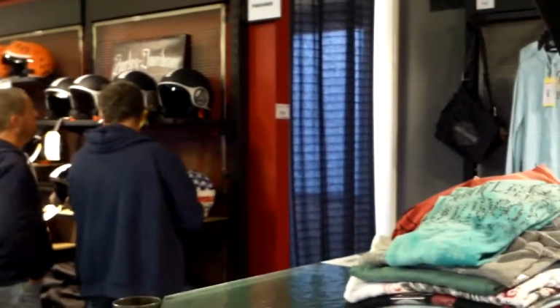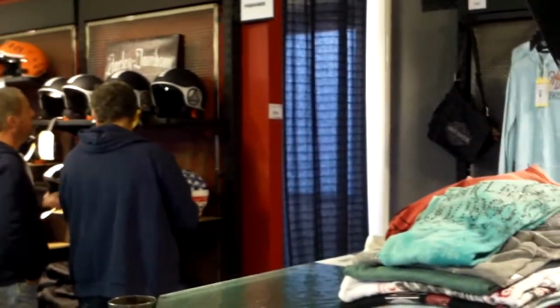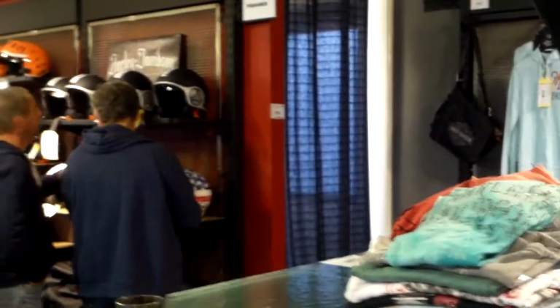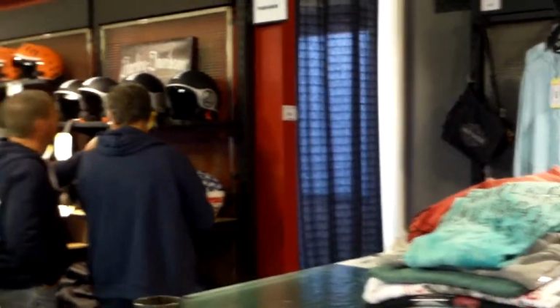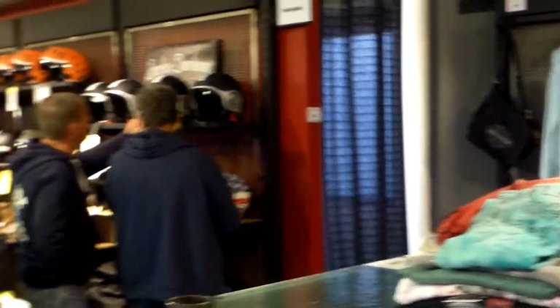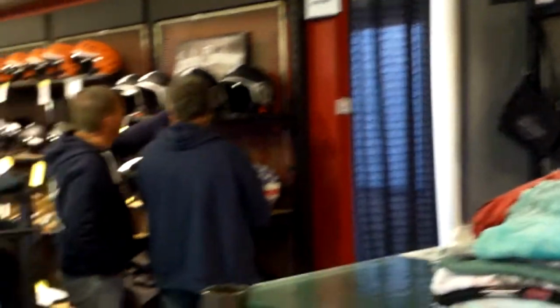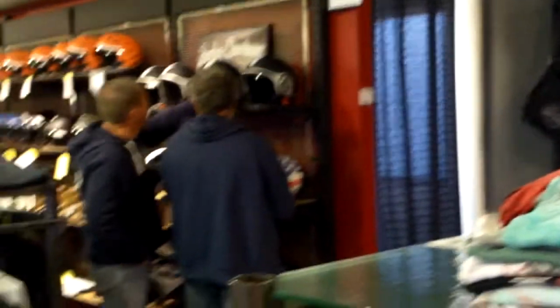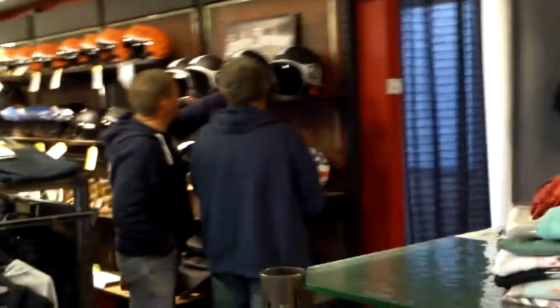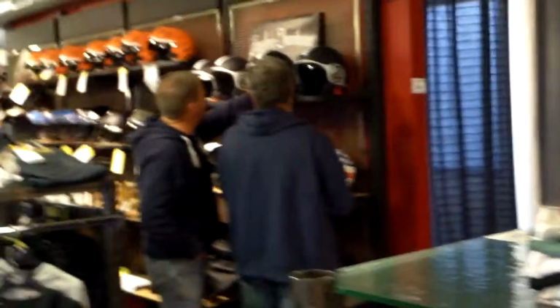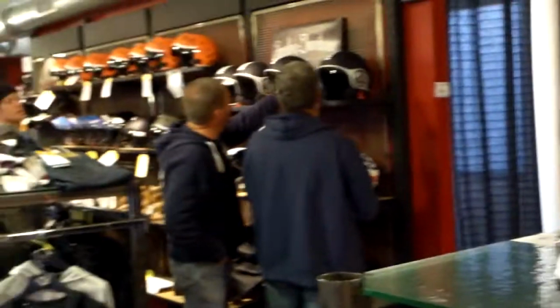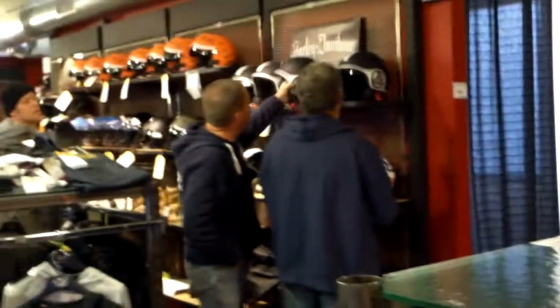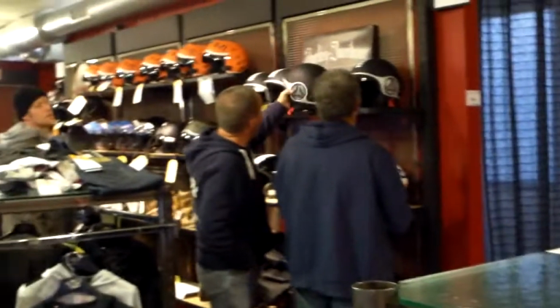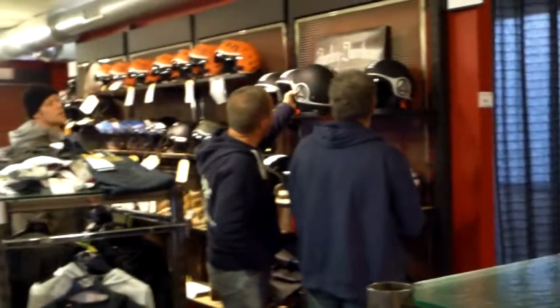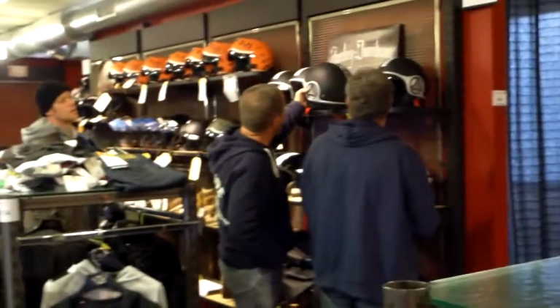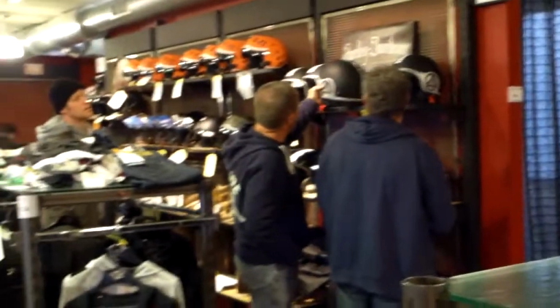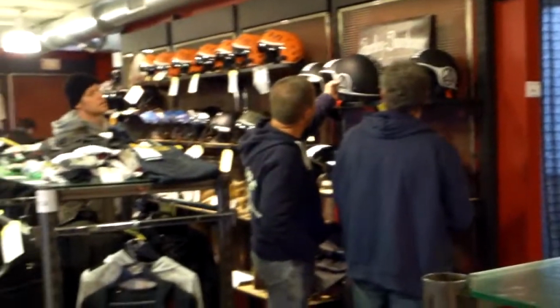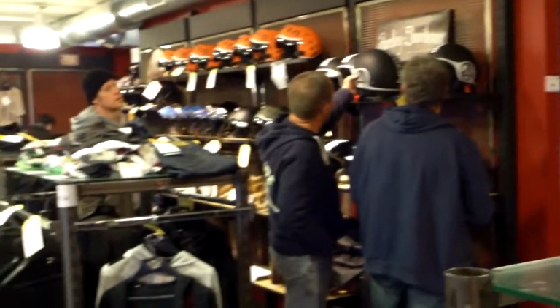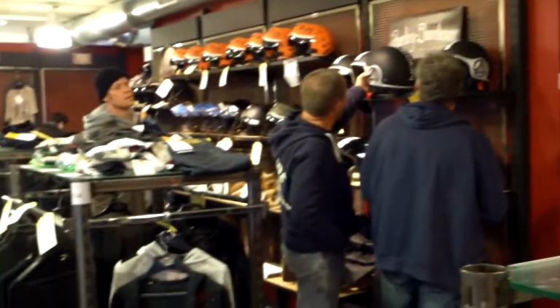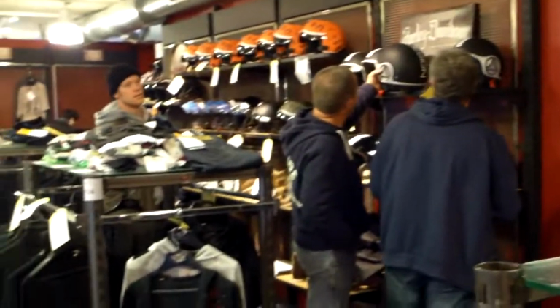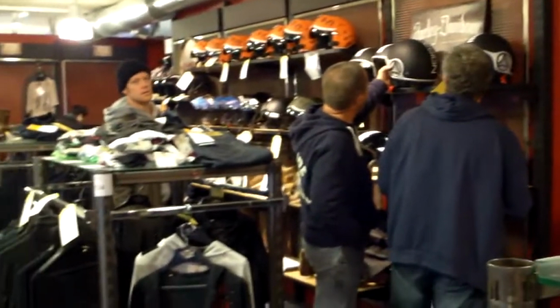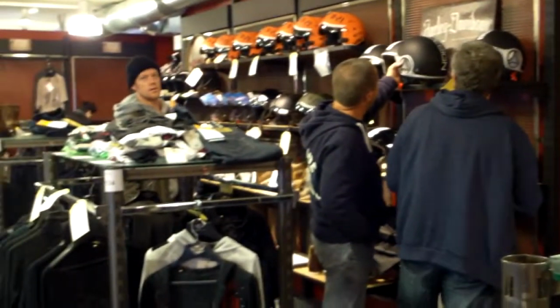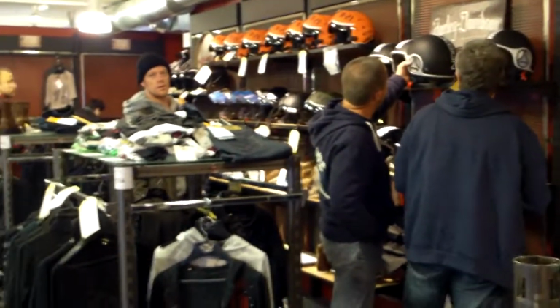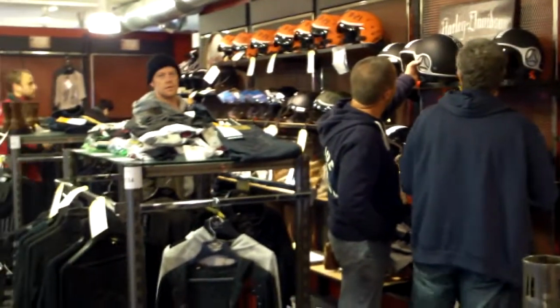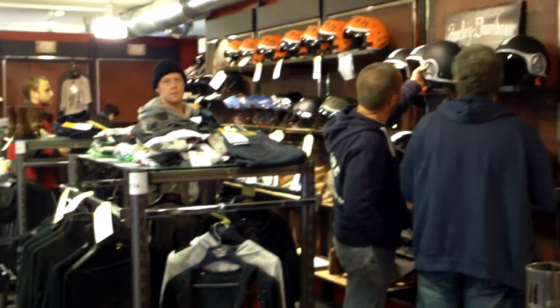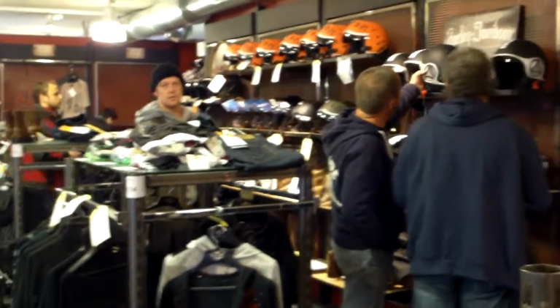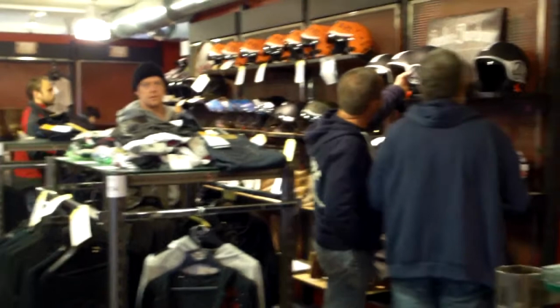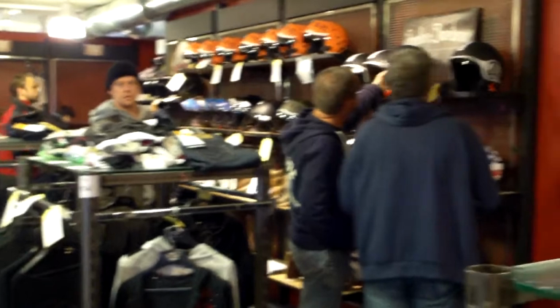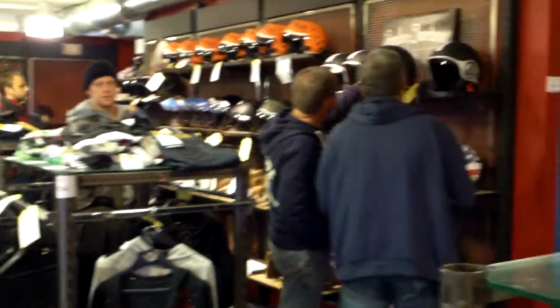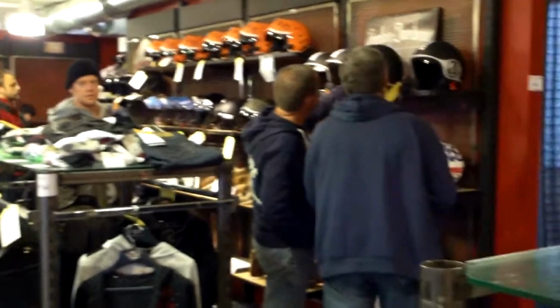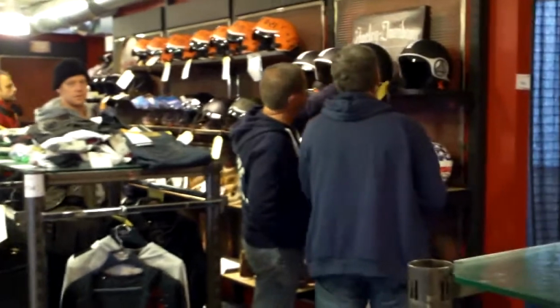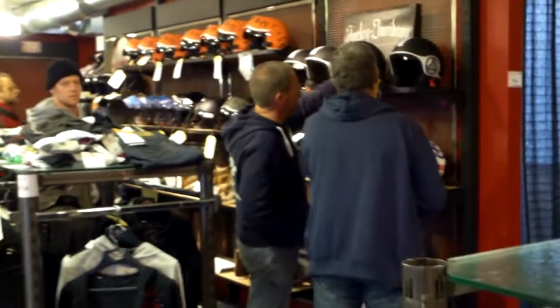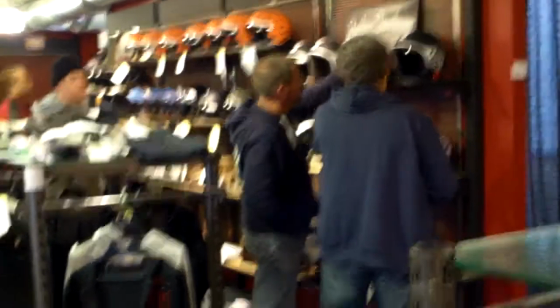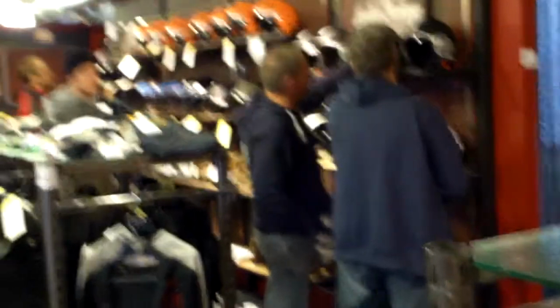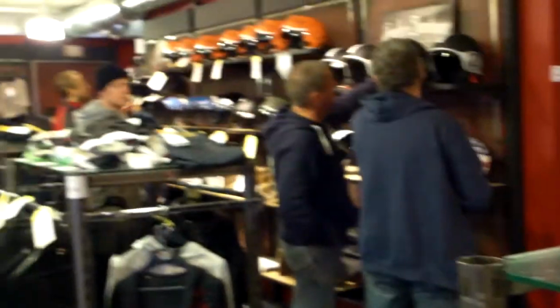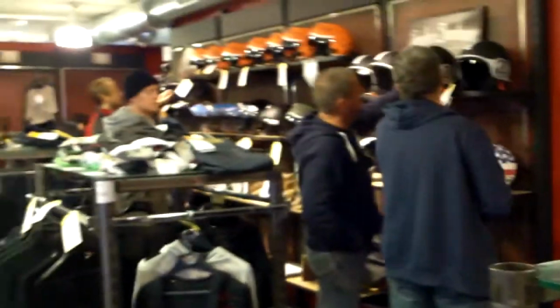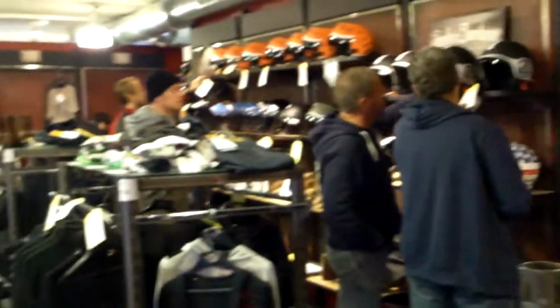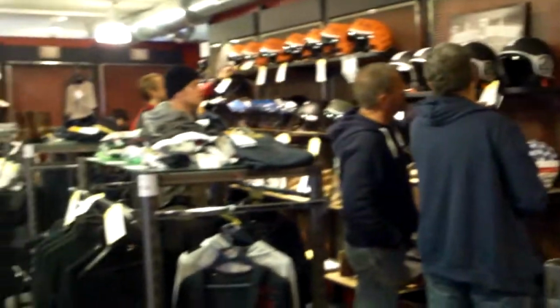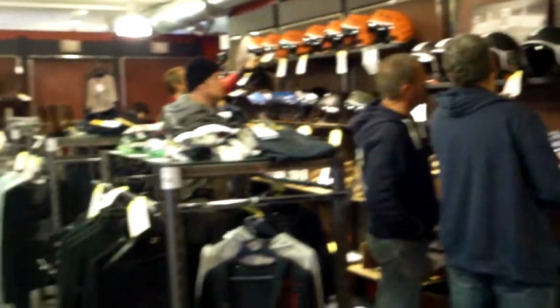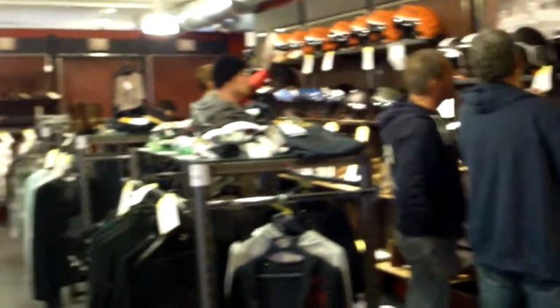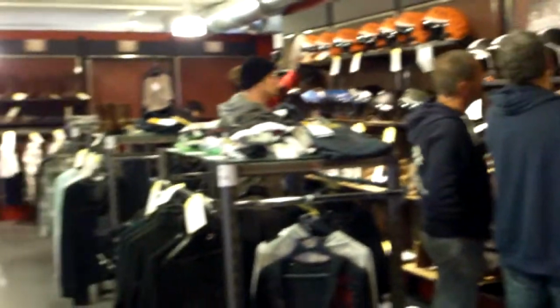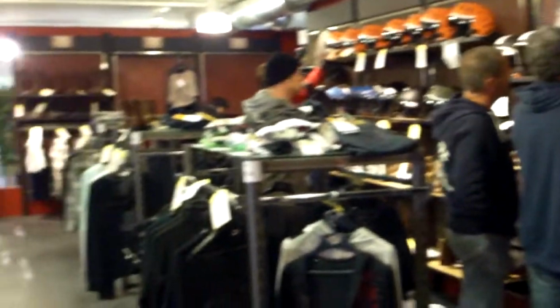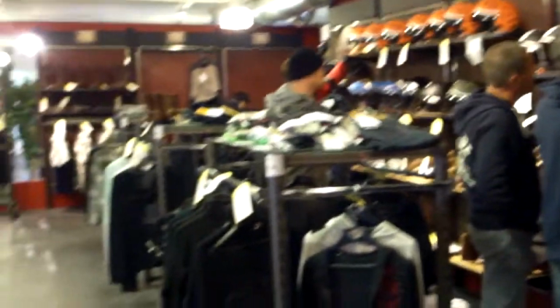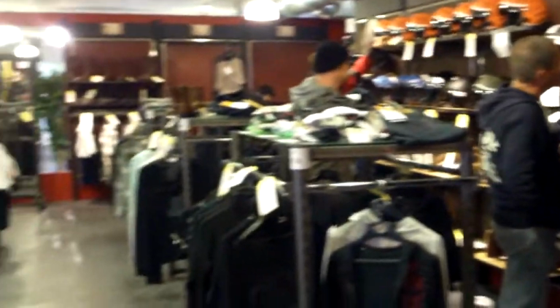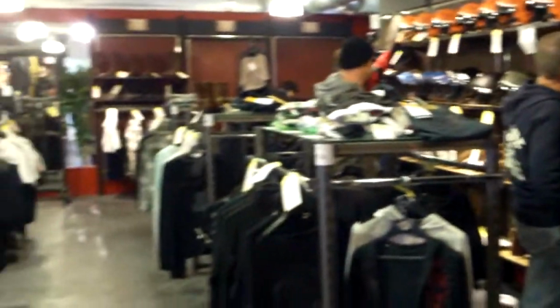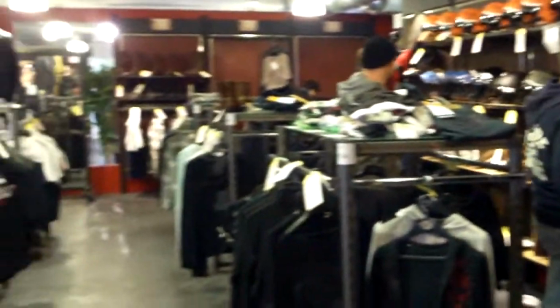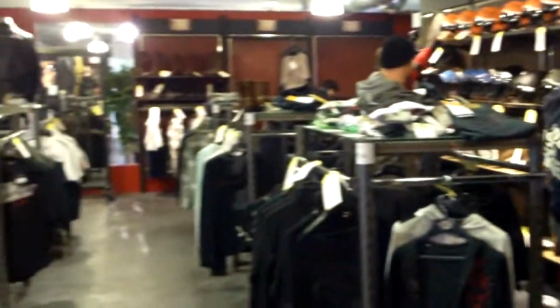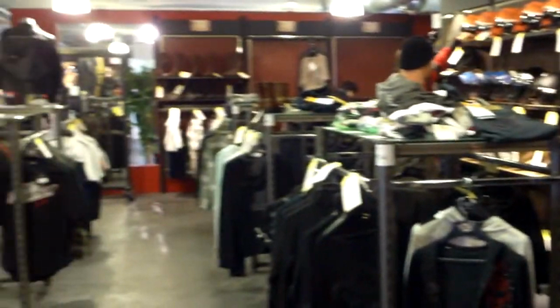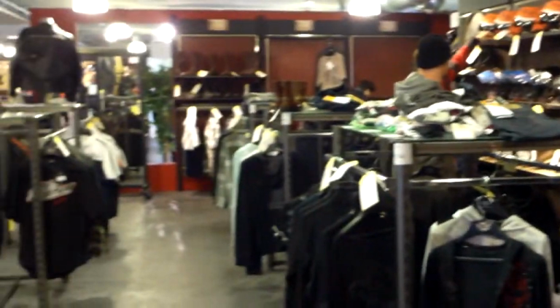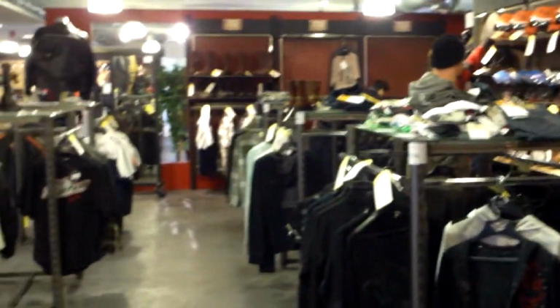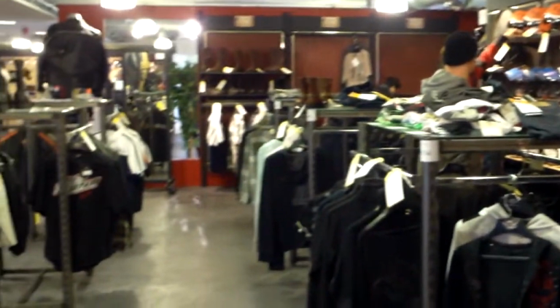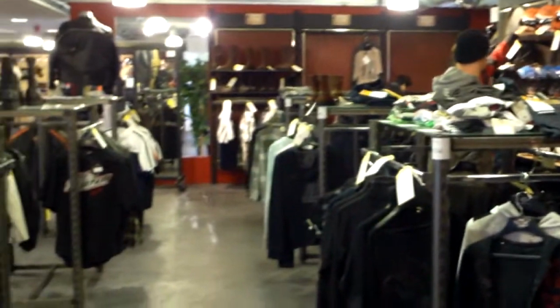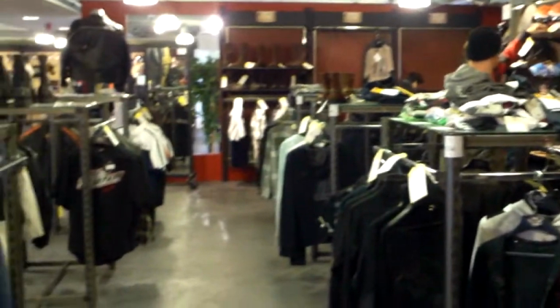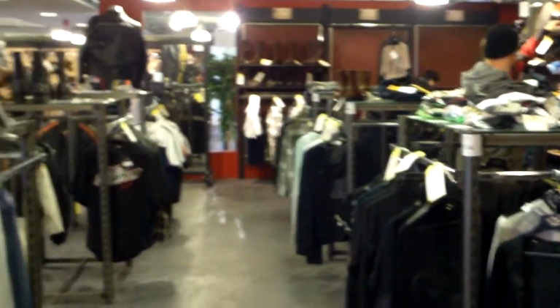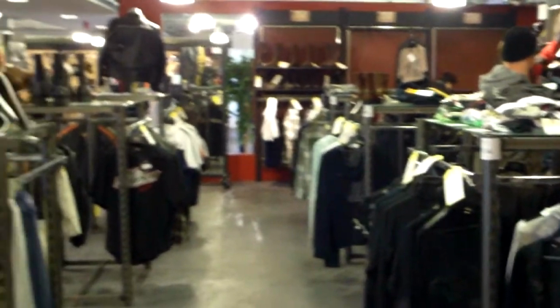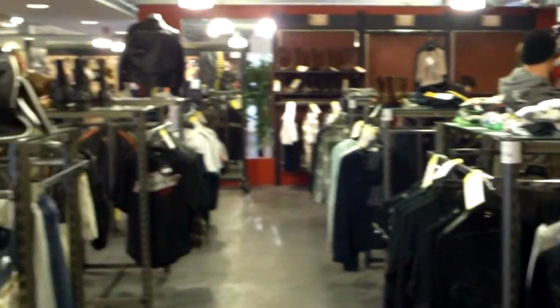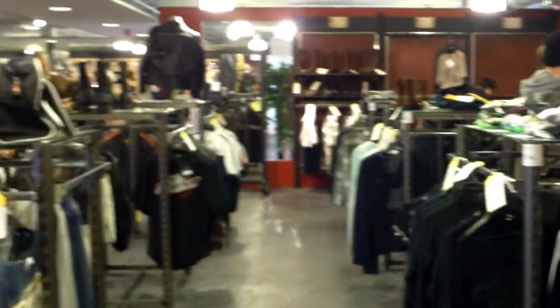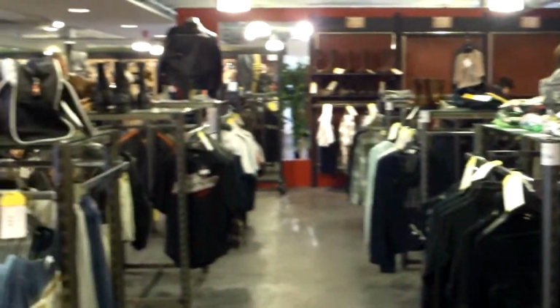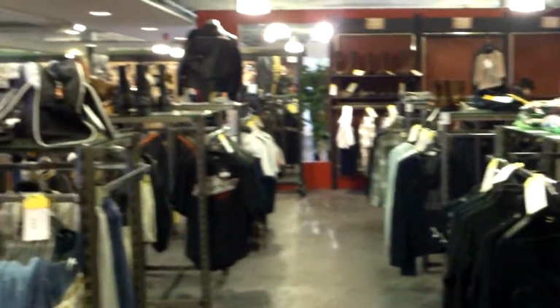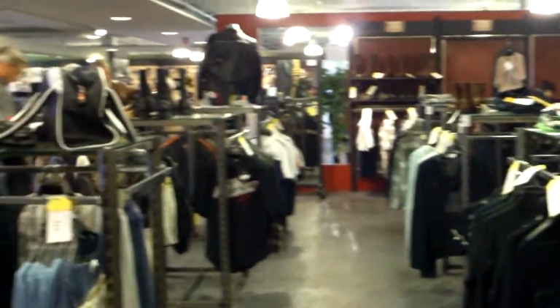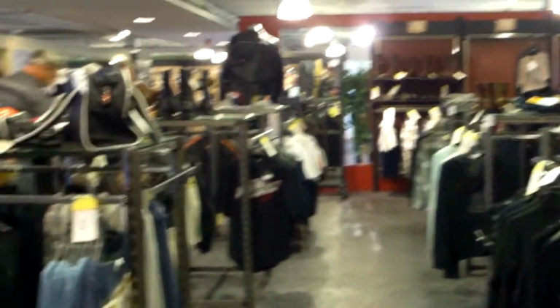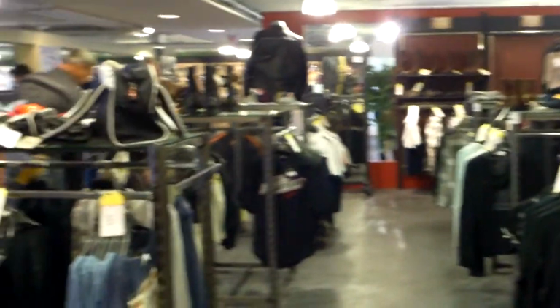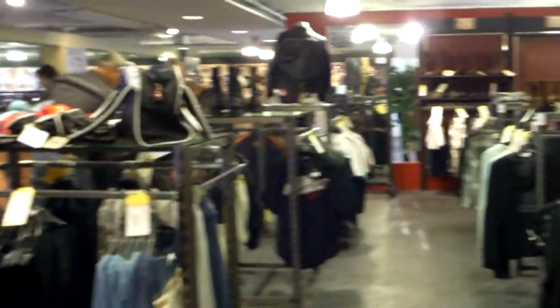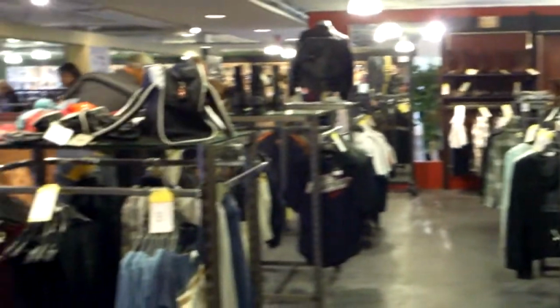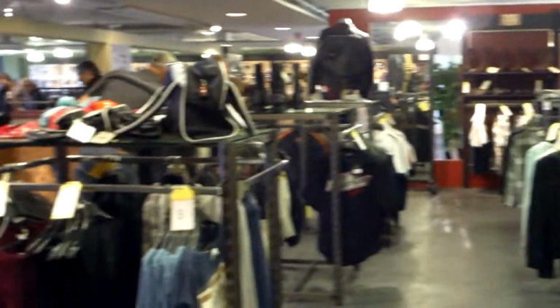Everything has to be sold. Put your offer online — maybe next week you can pick it up.